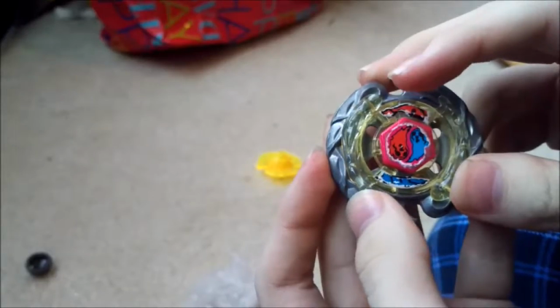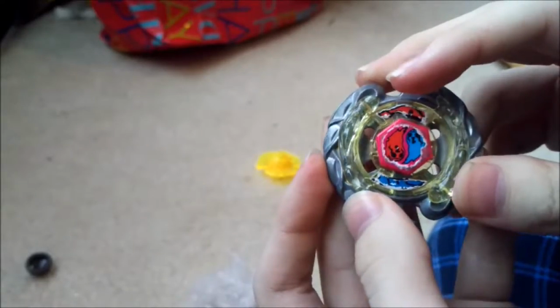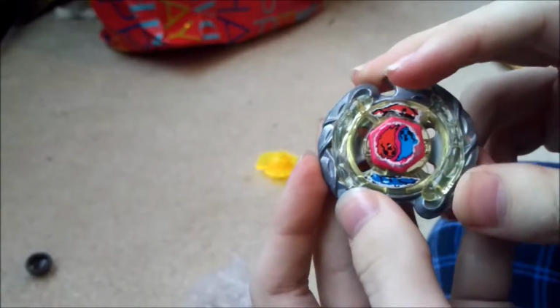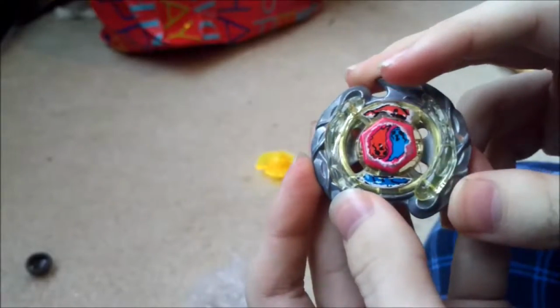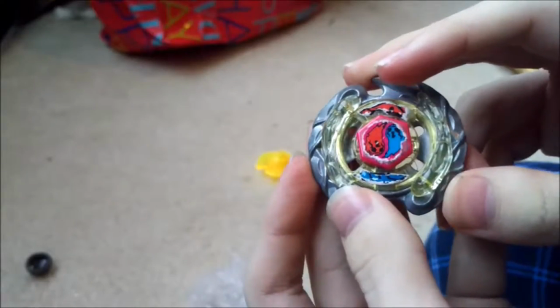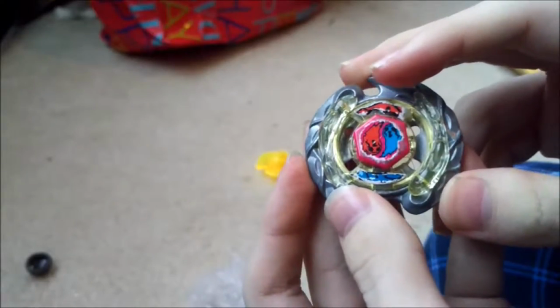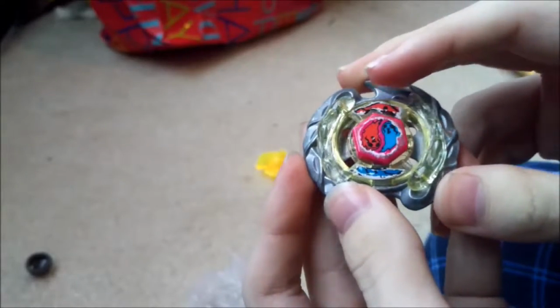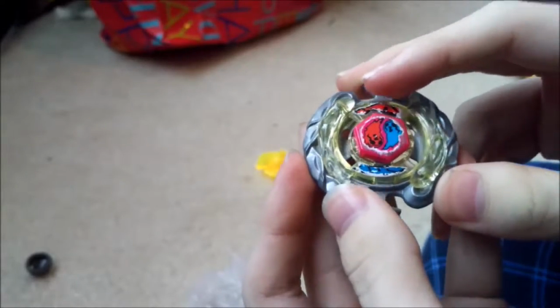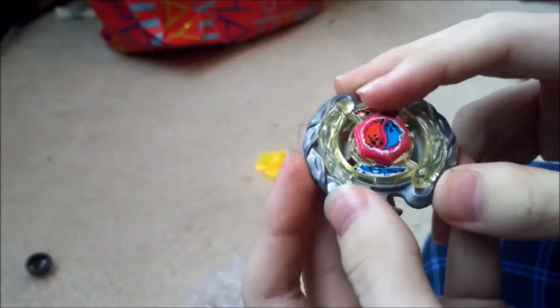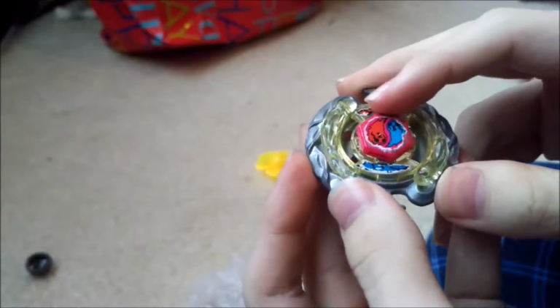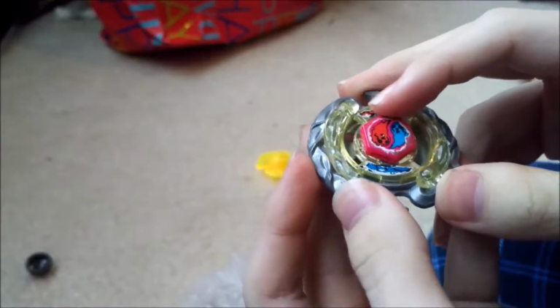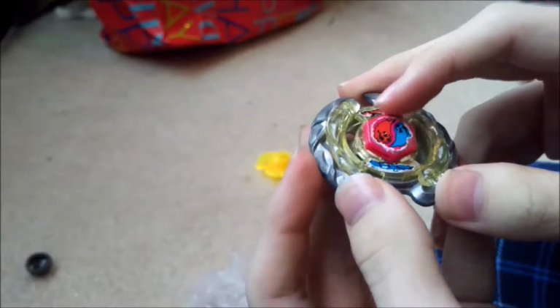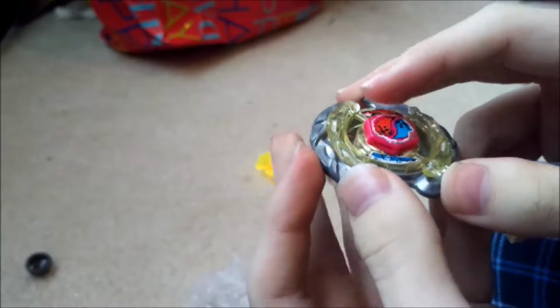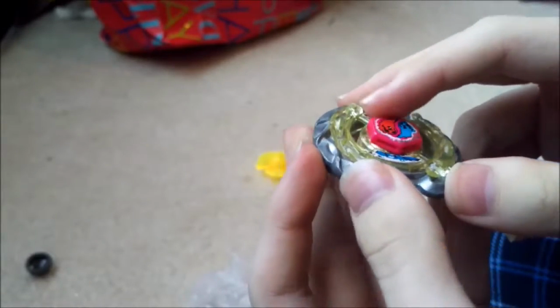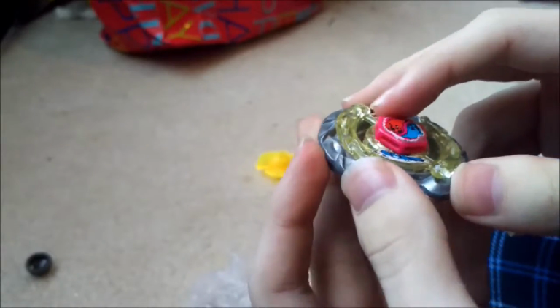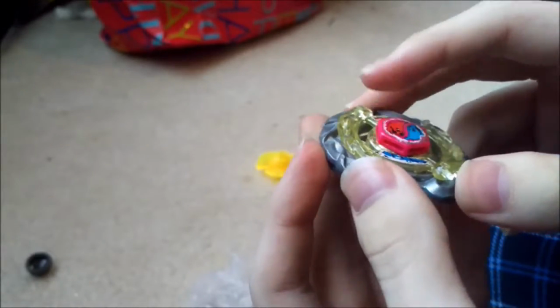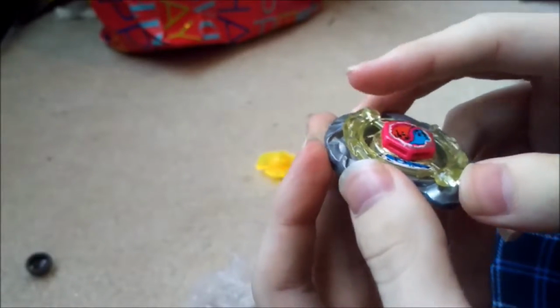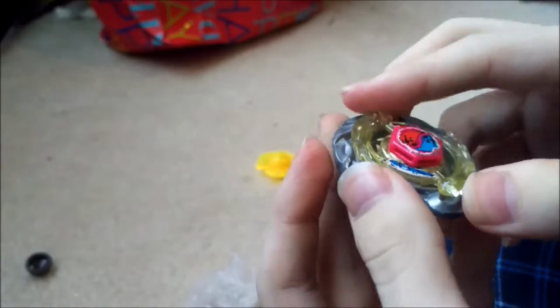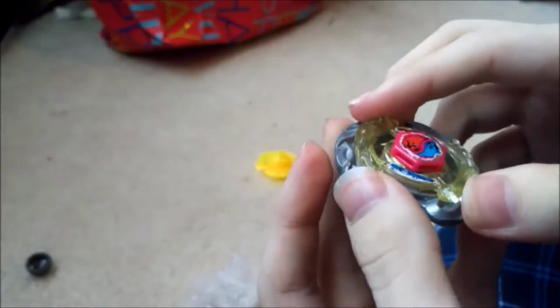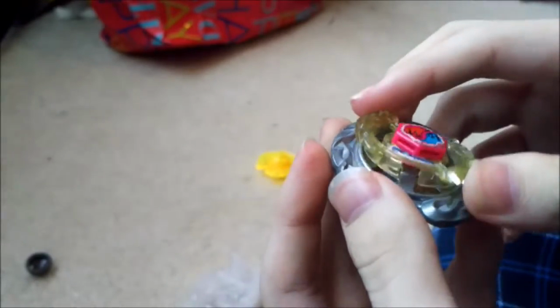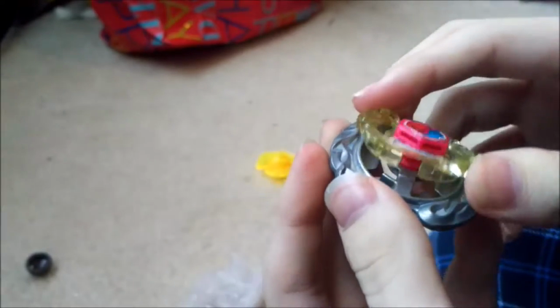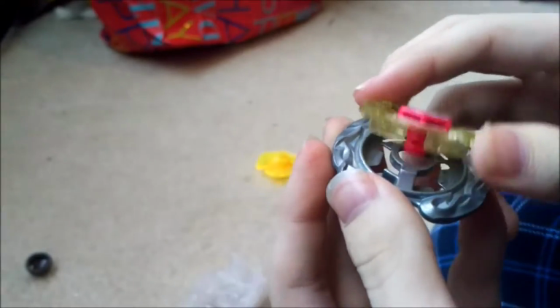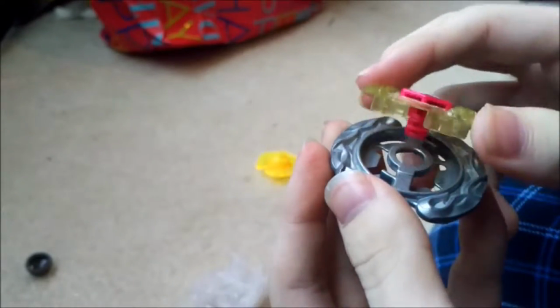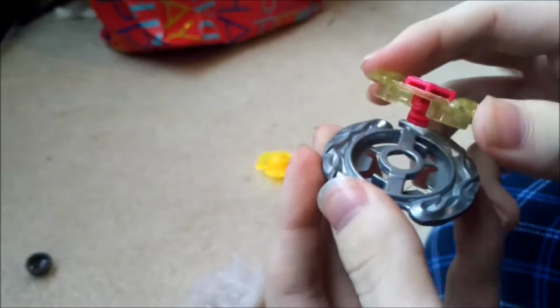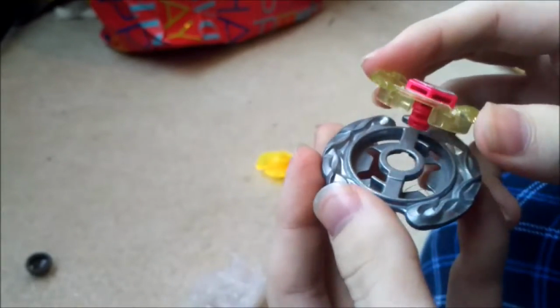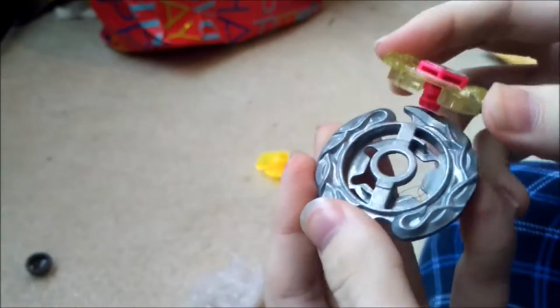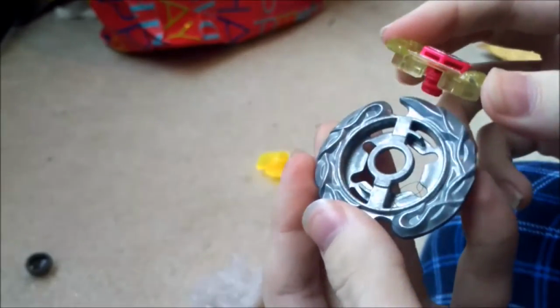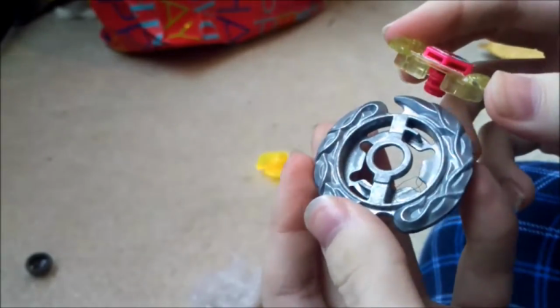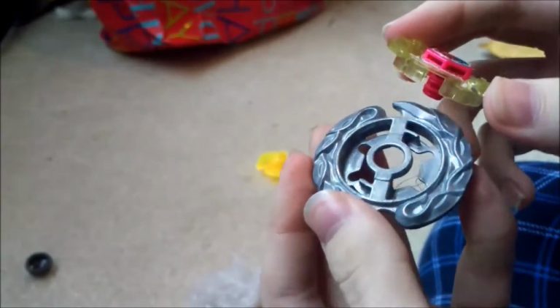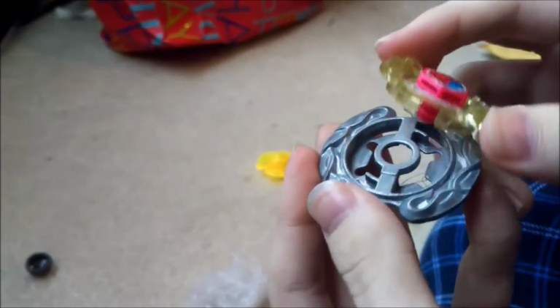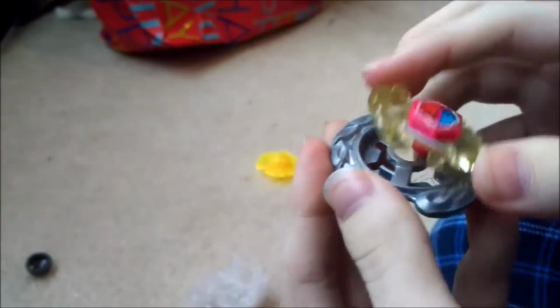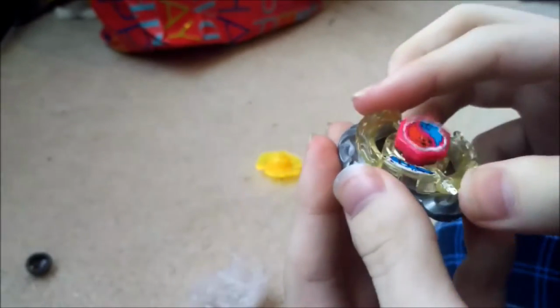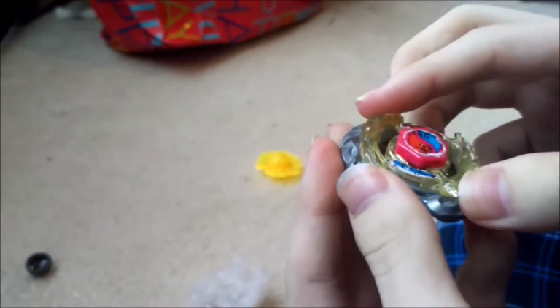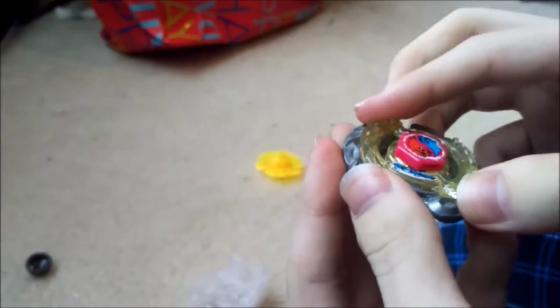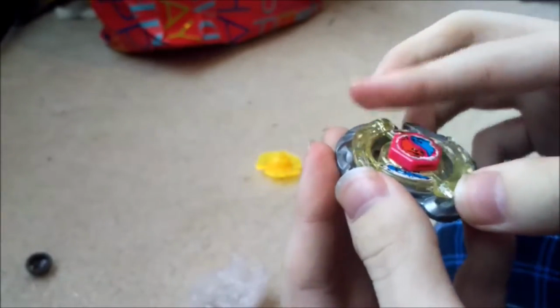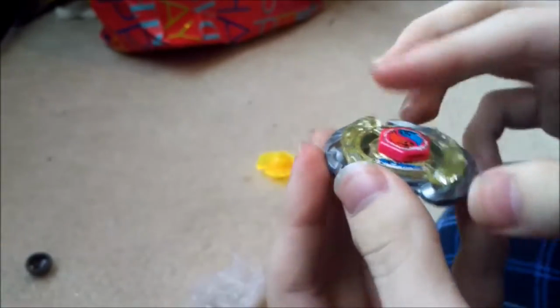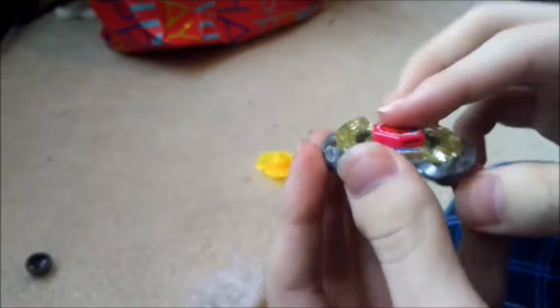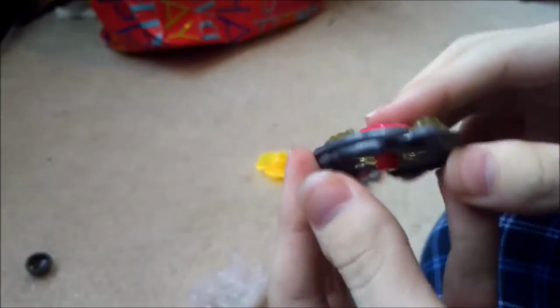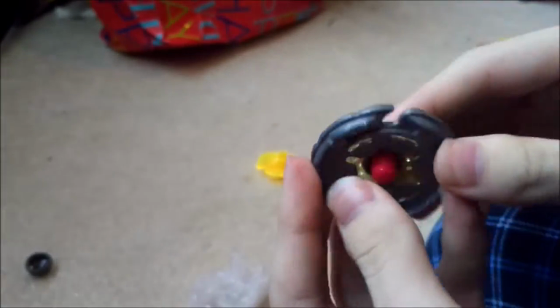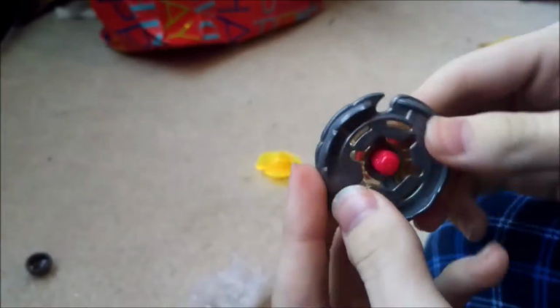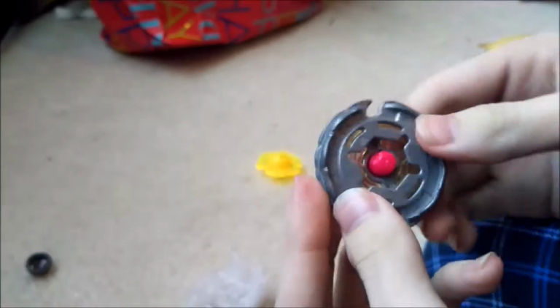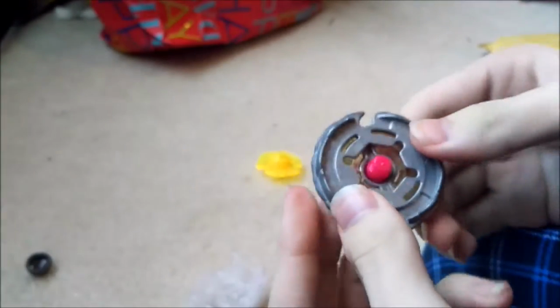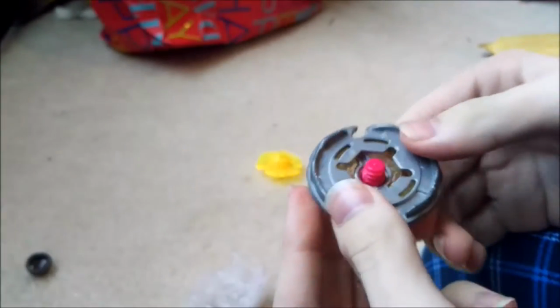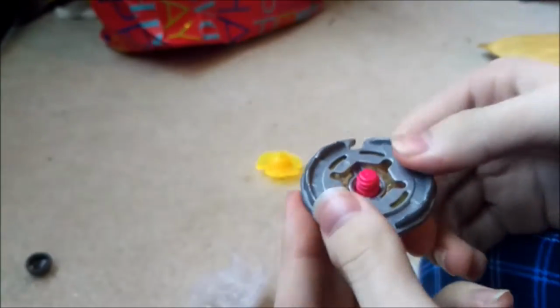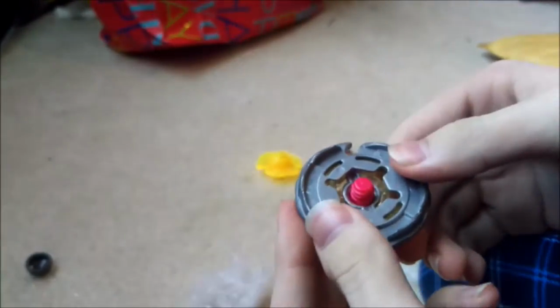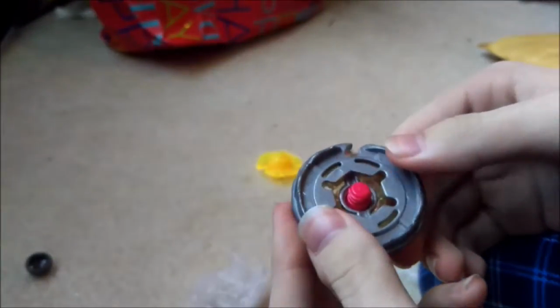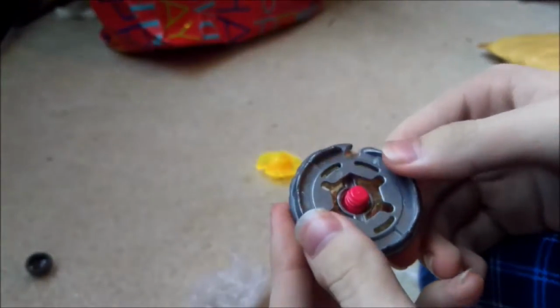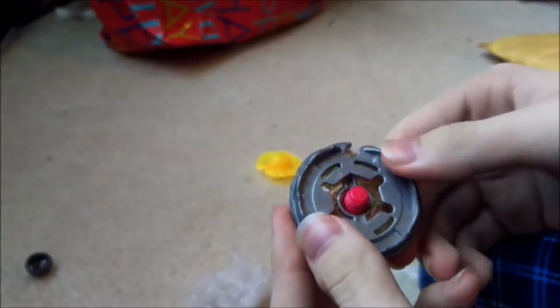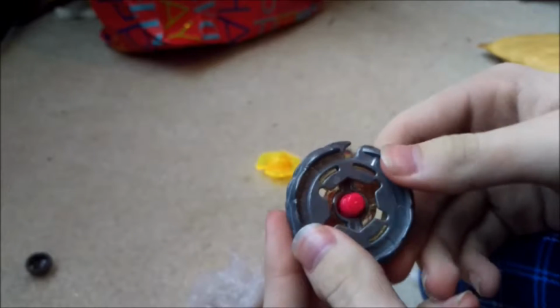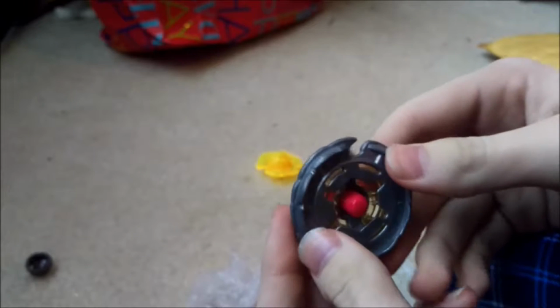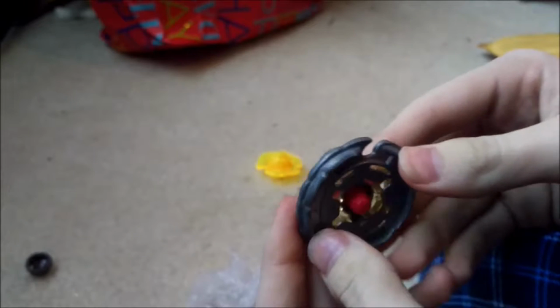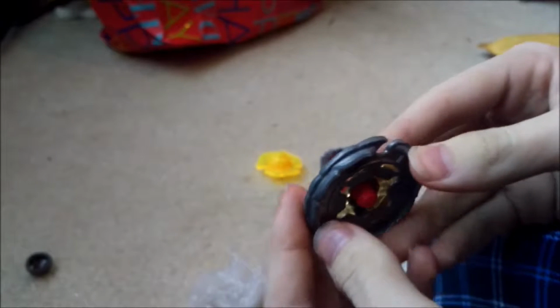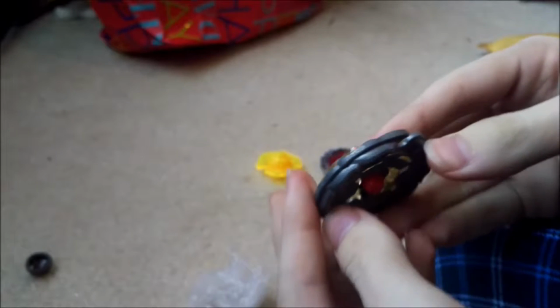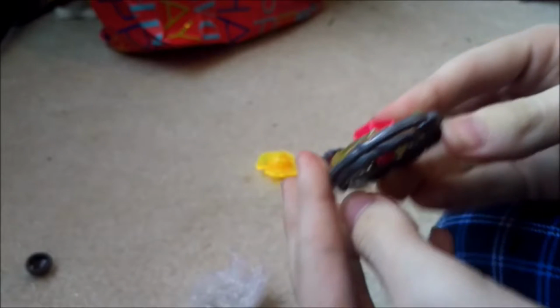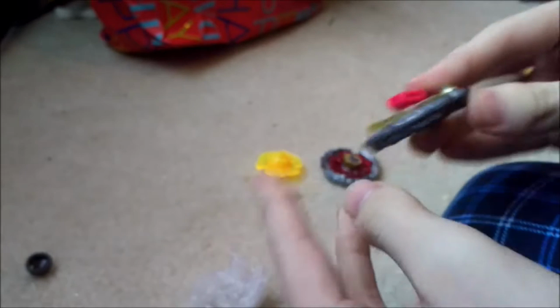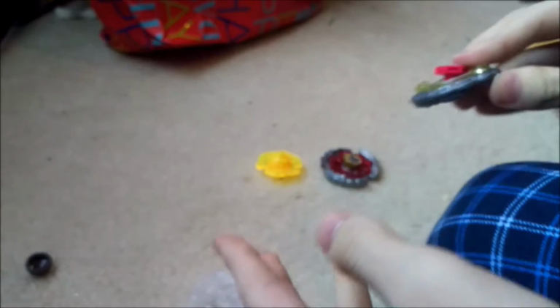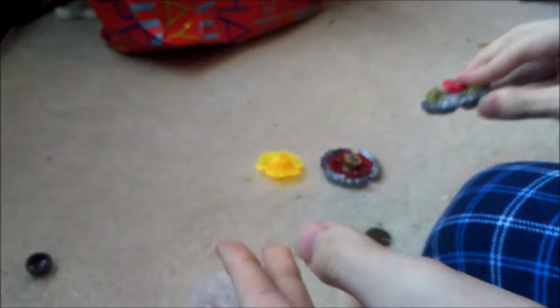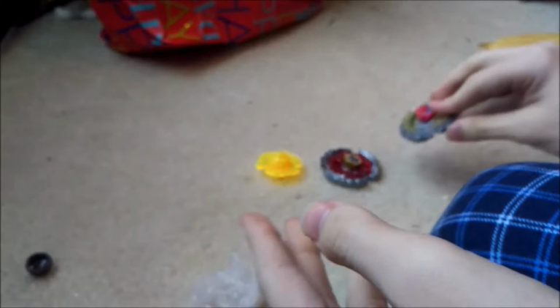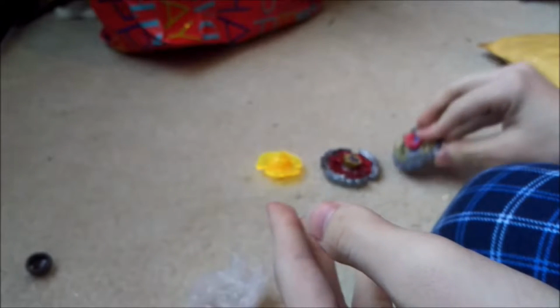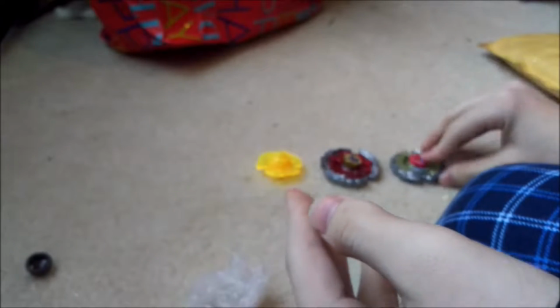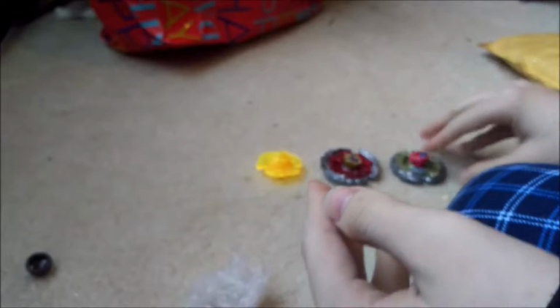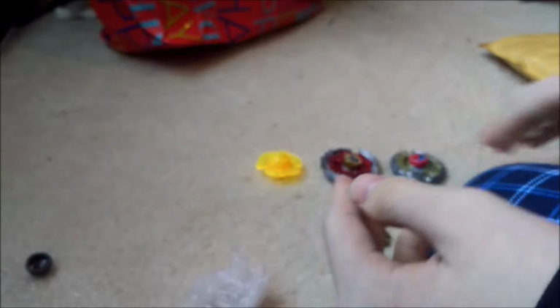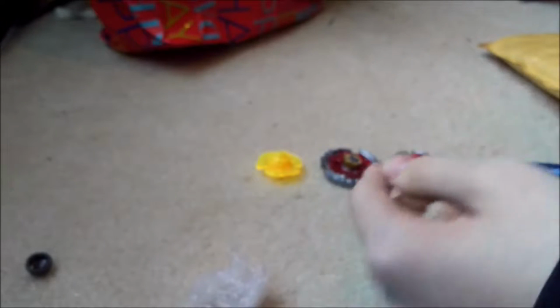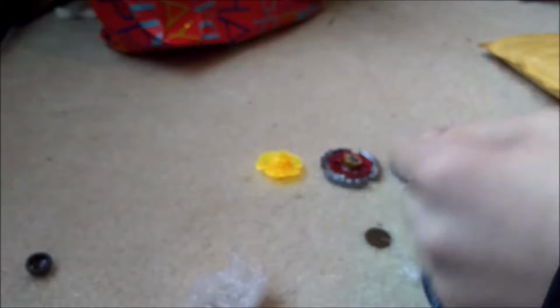The baseball definitely has got some stickers worn a bit, but that's okay because I actually needed a new baseball.